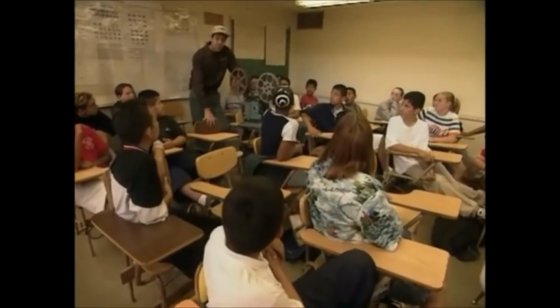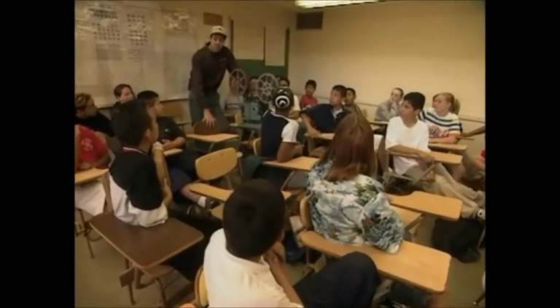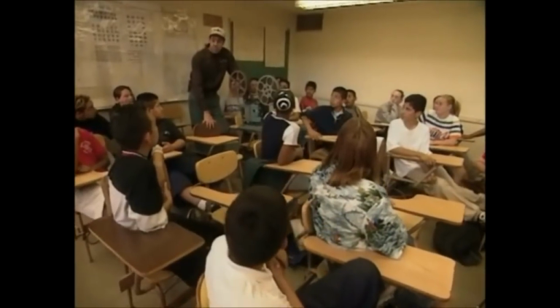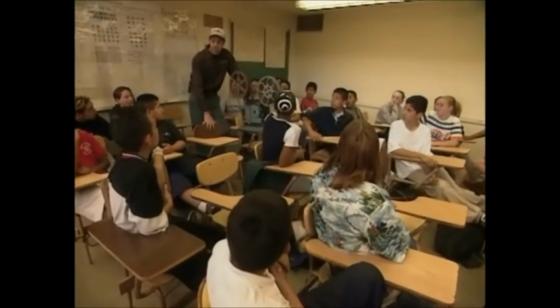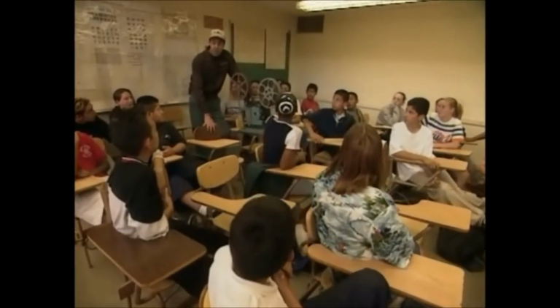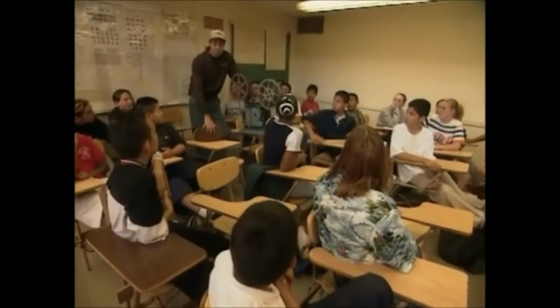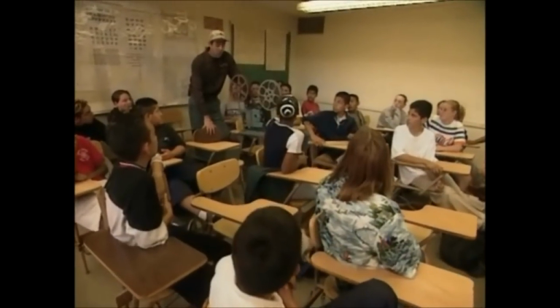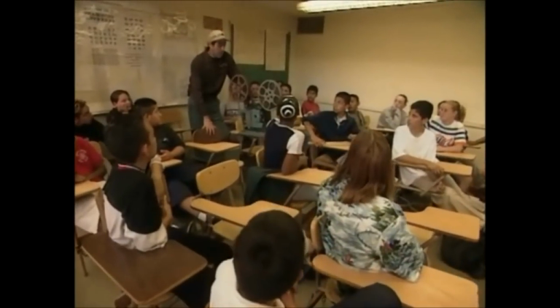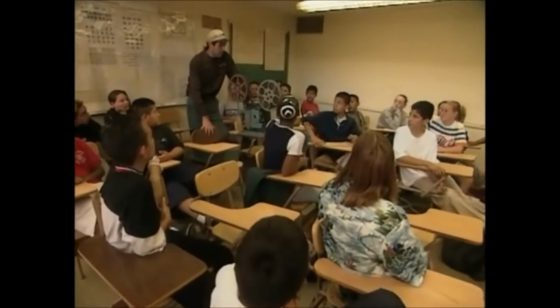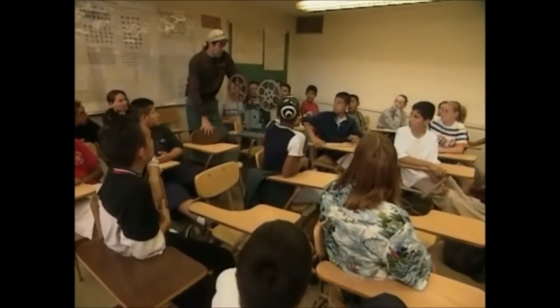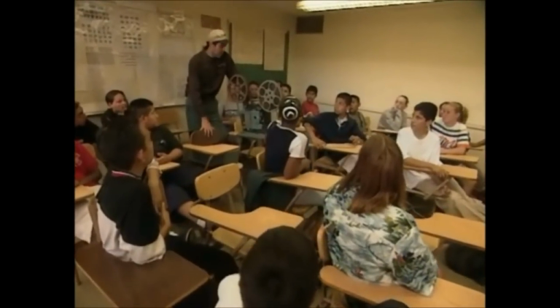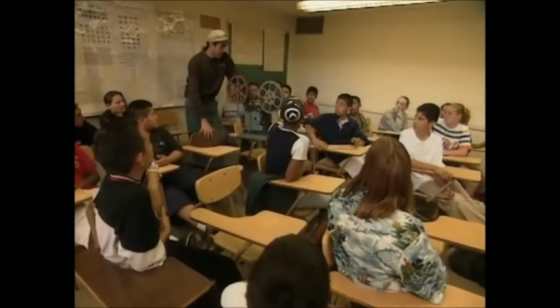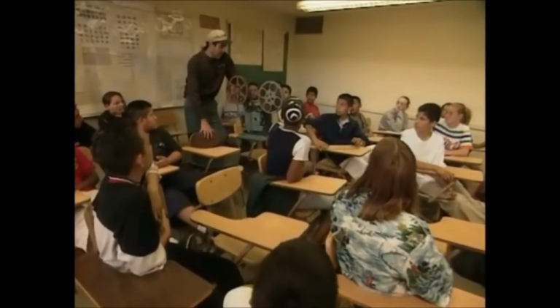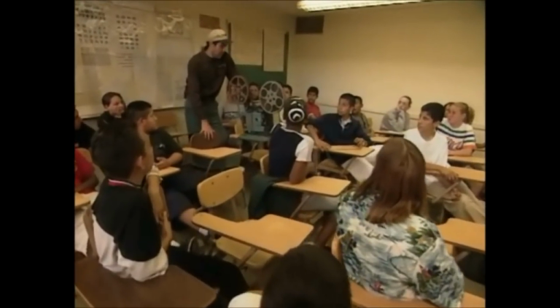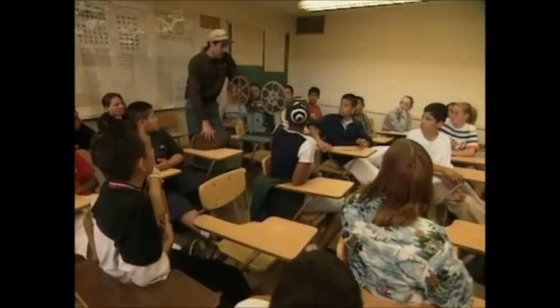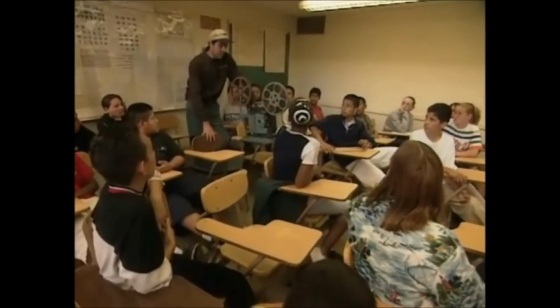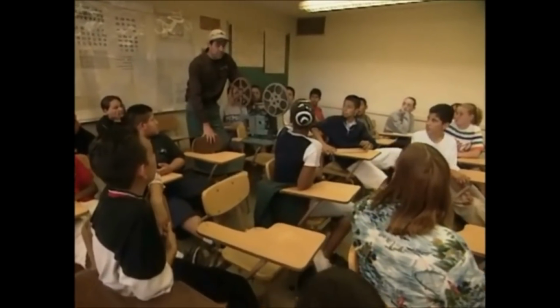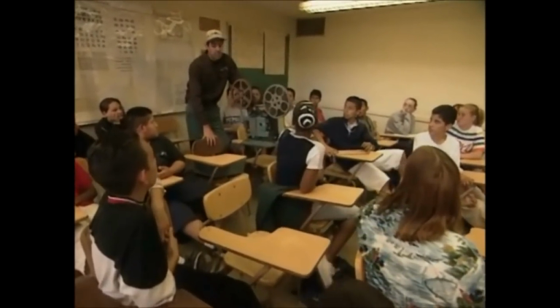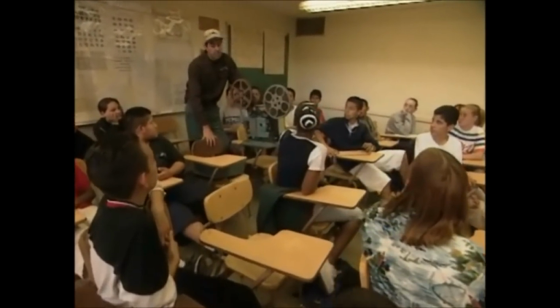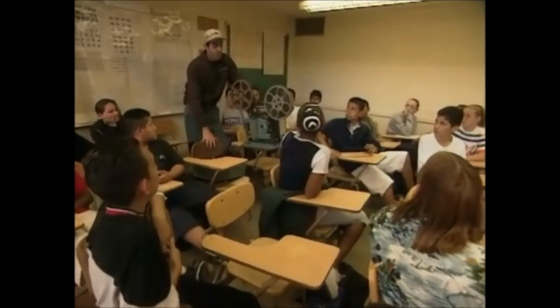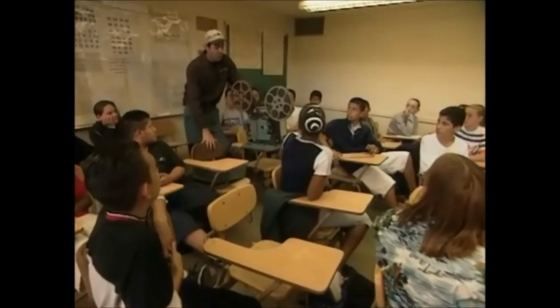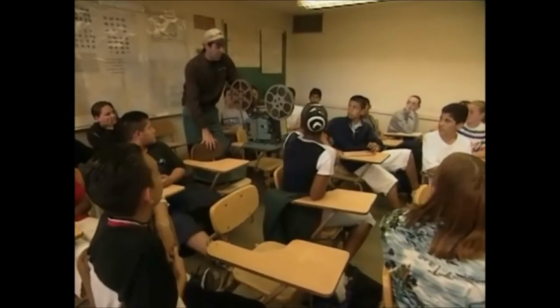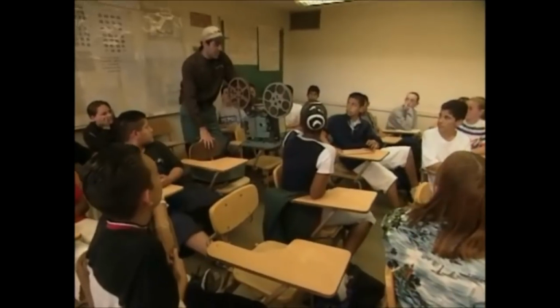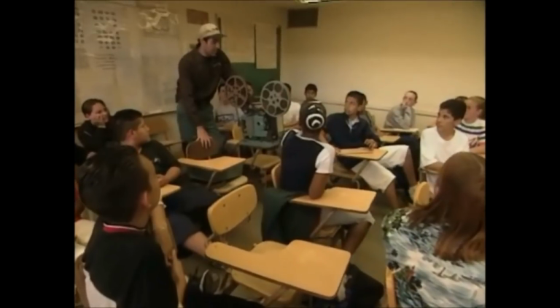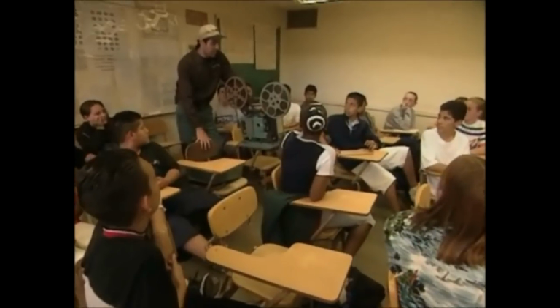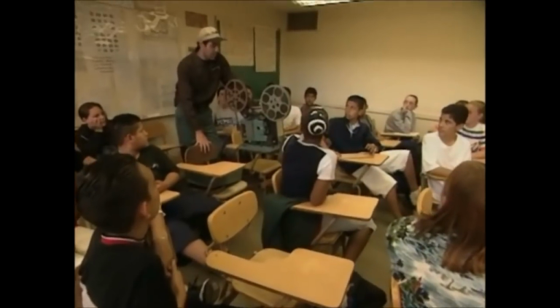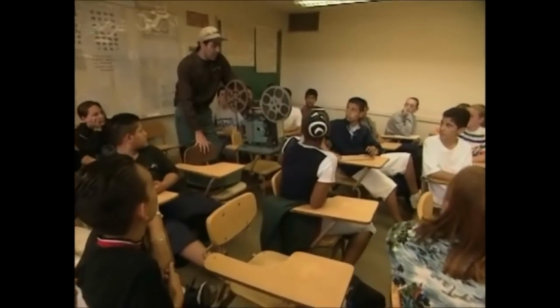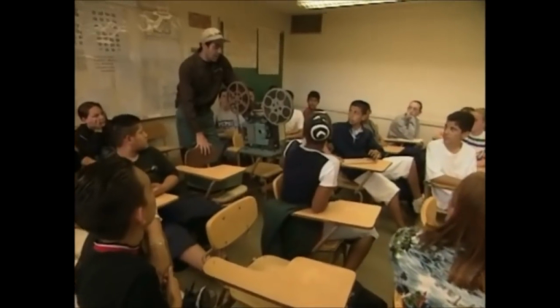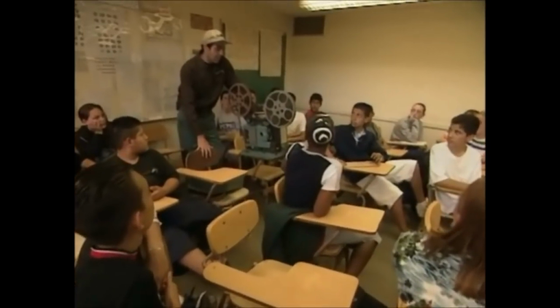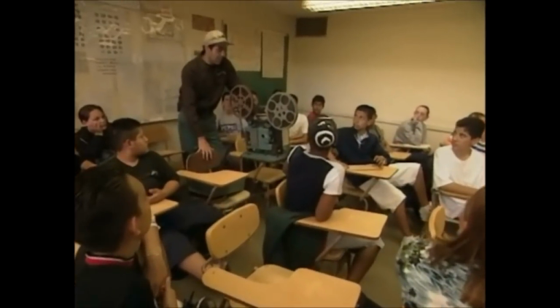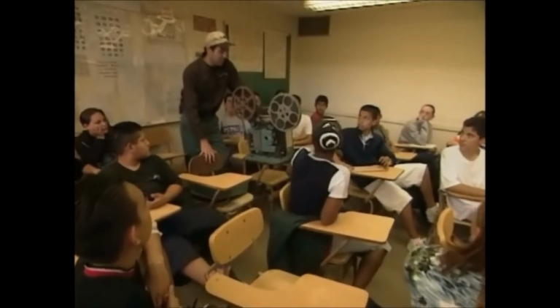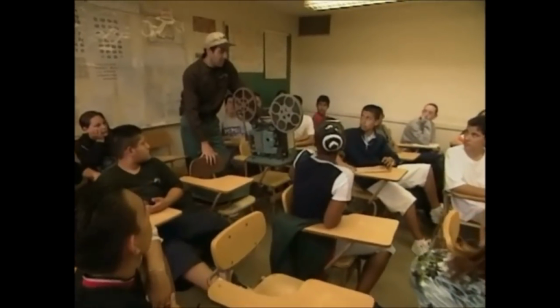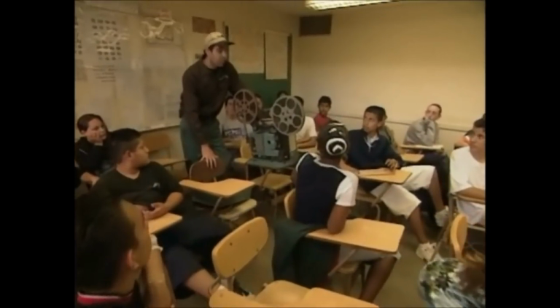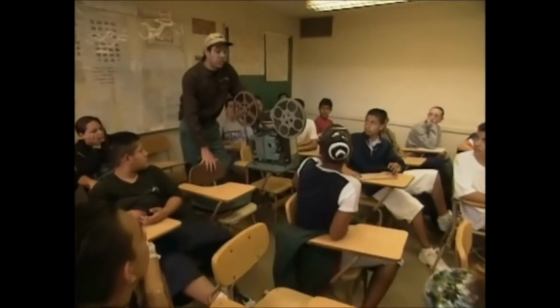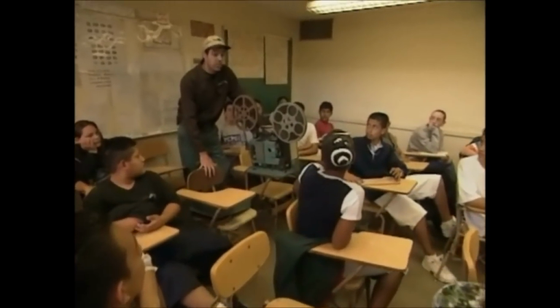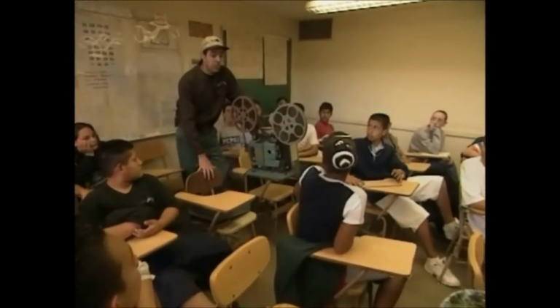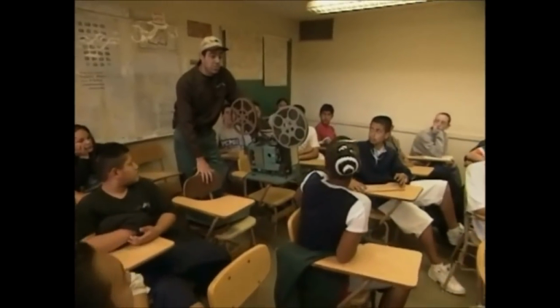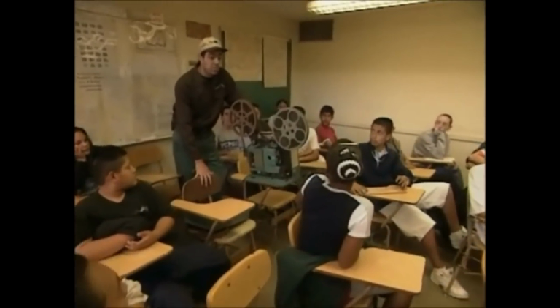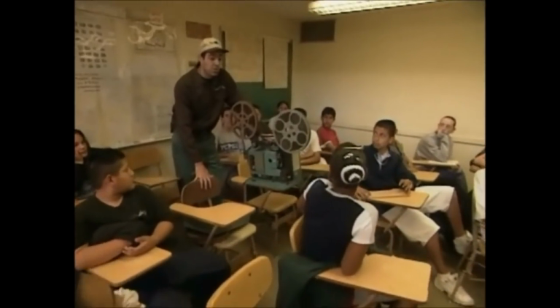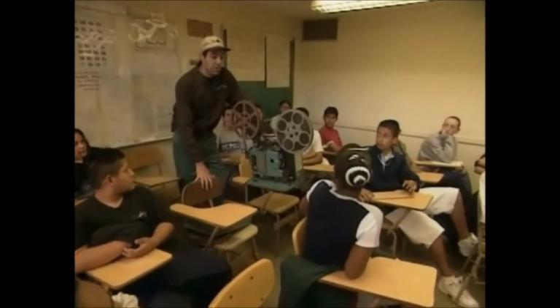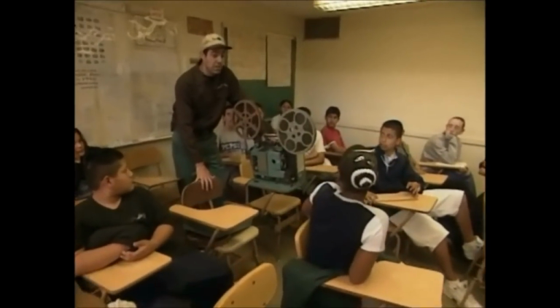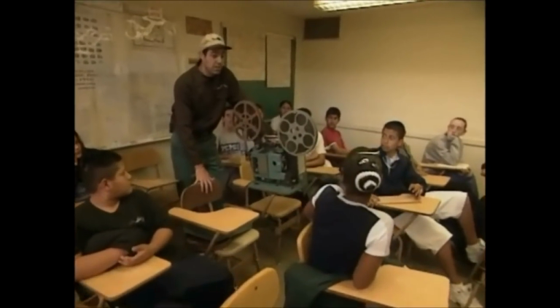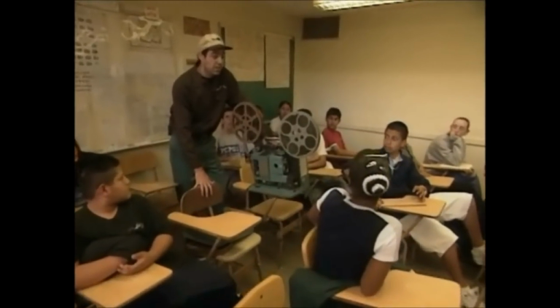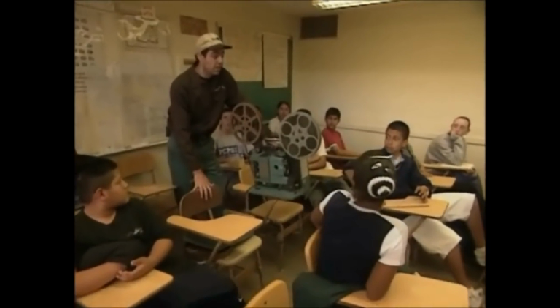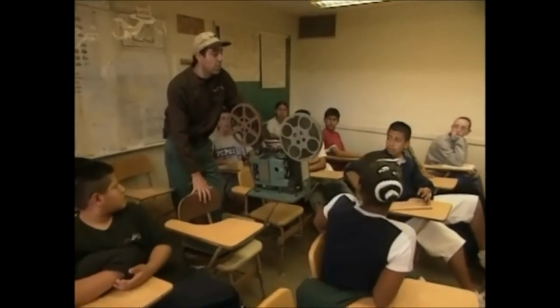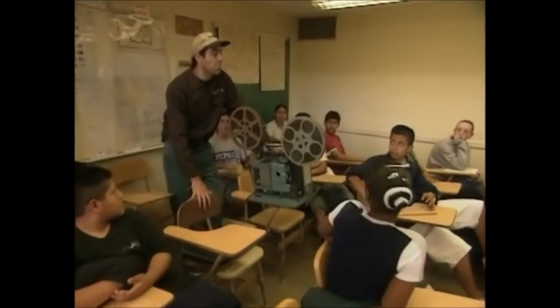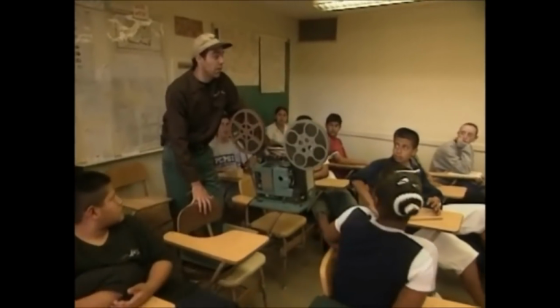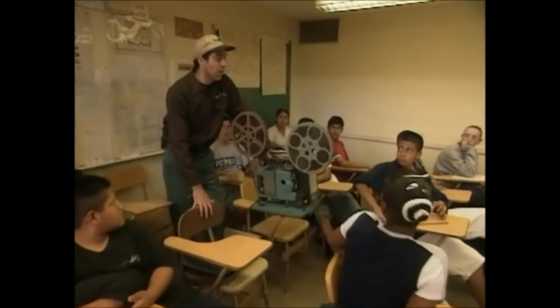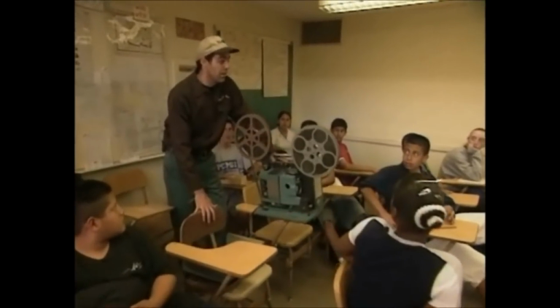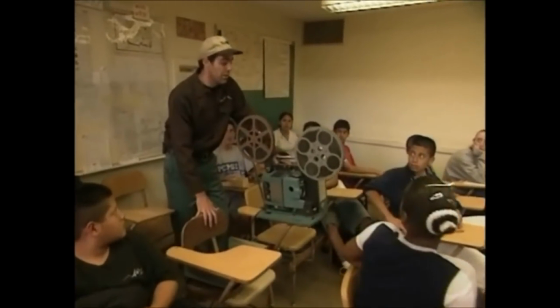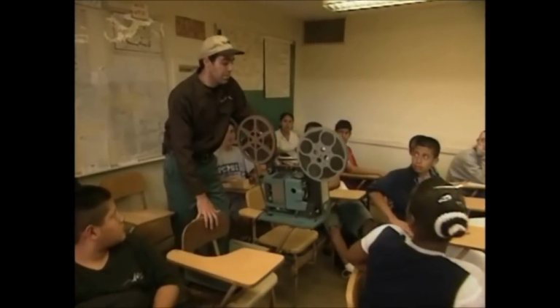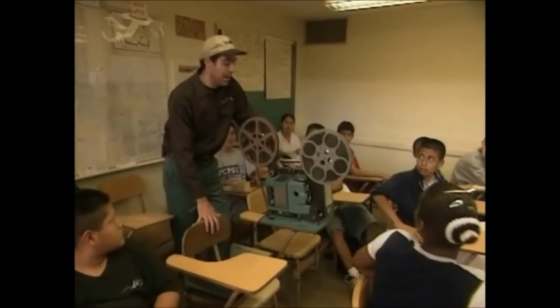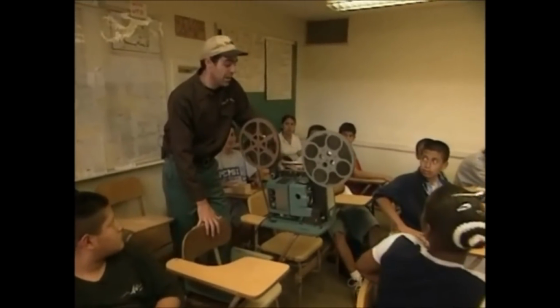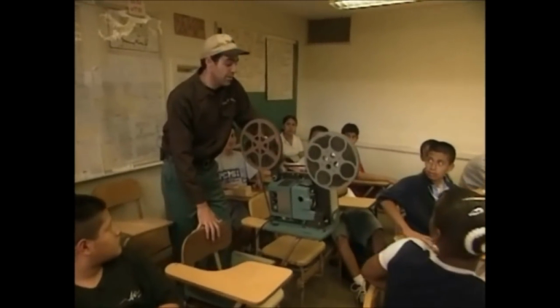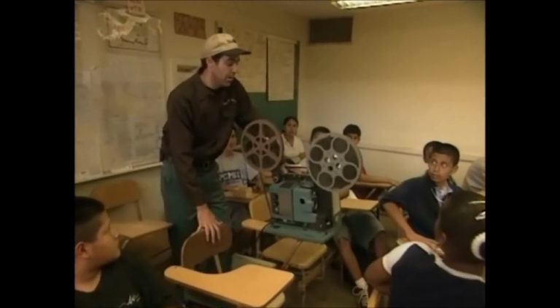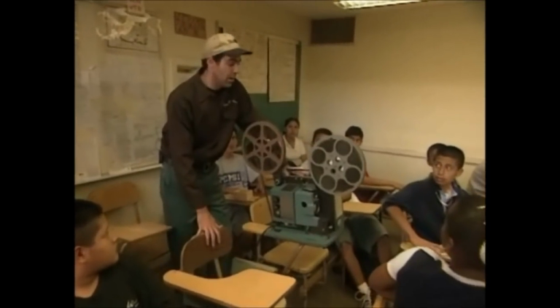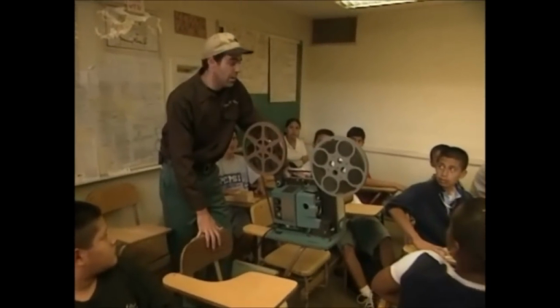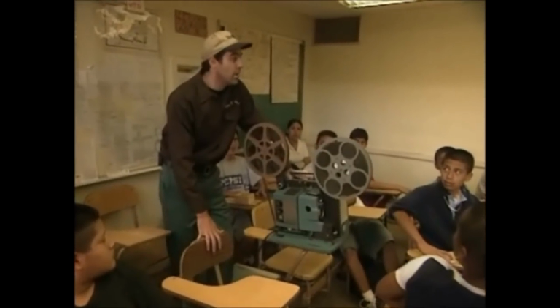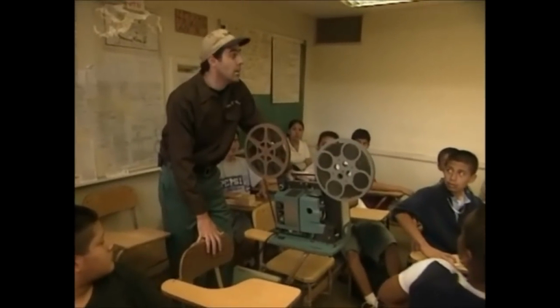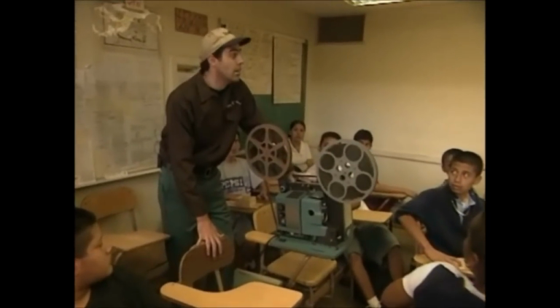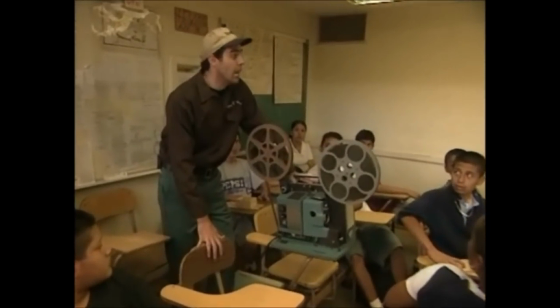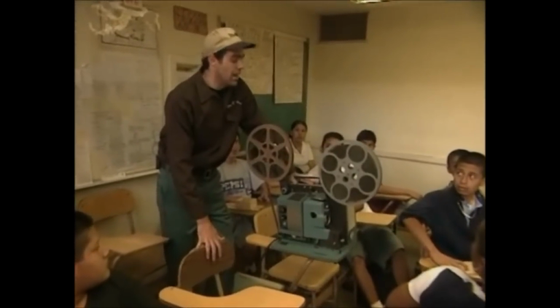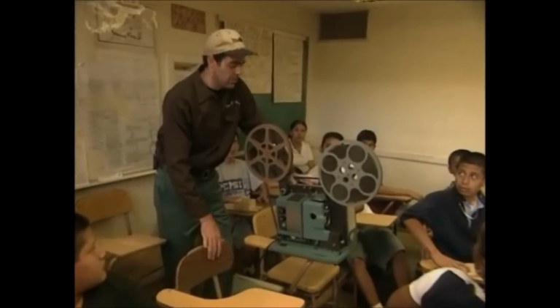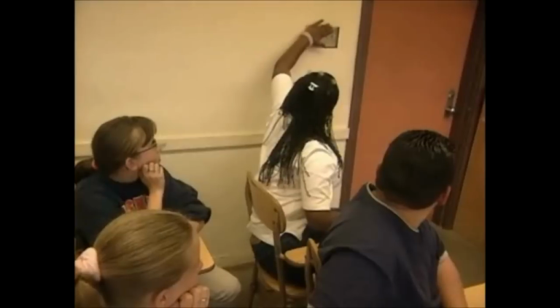Safety's job one in my class. So before we hit the shop, I want to show you a movie called Blood on the Bandsaw. Lights.